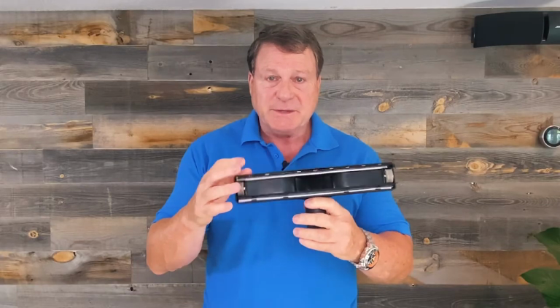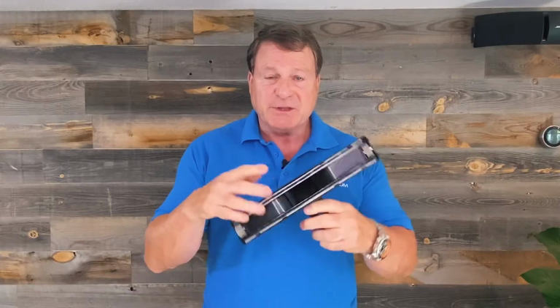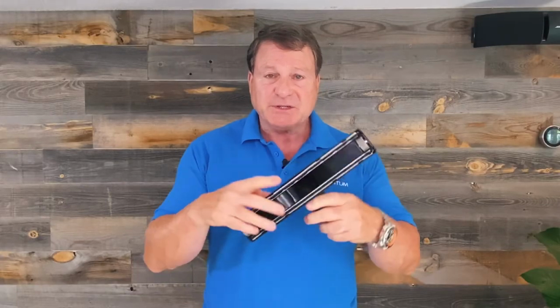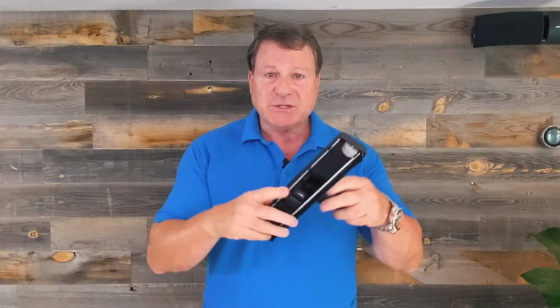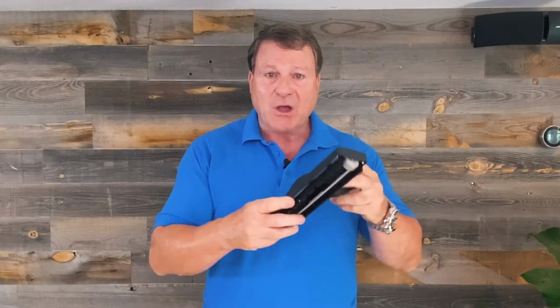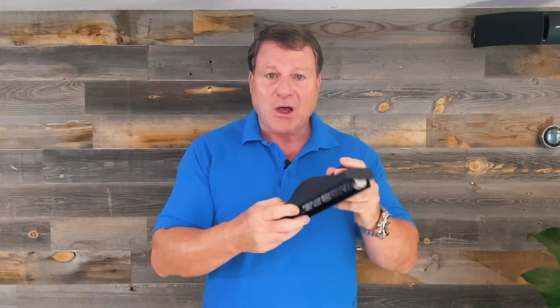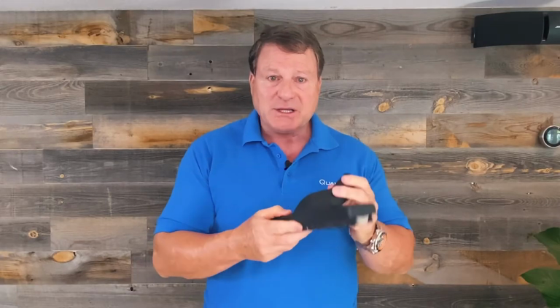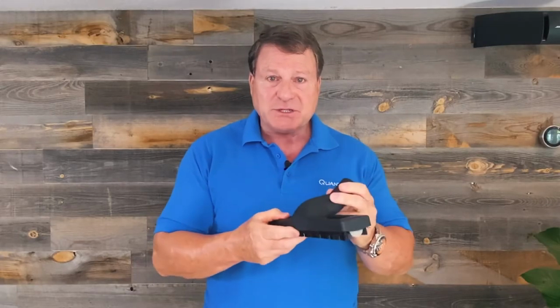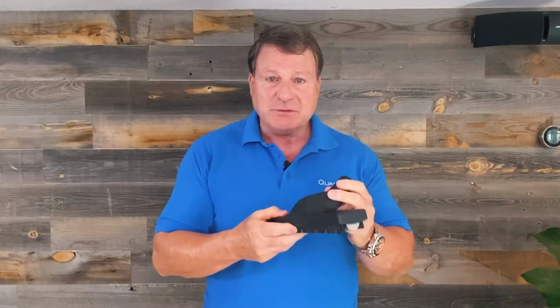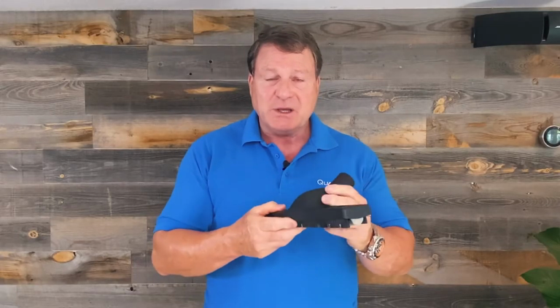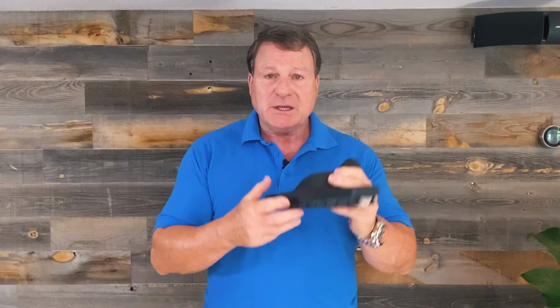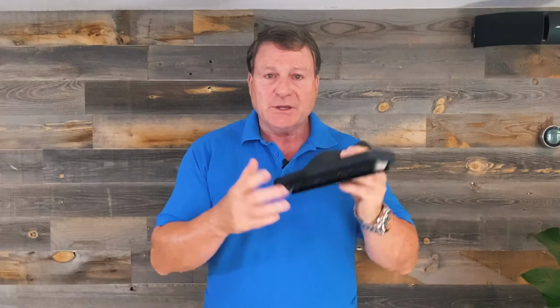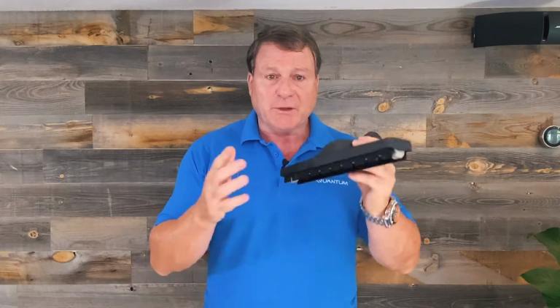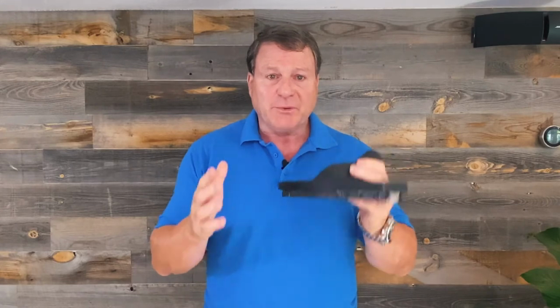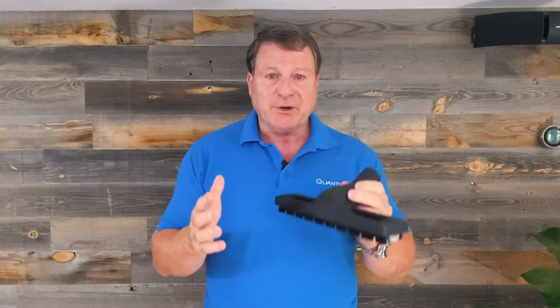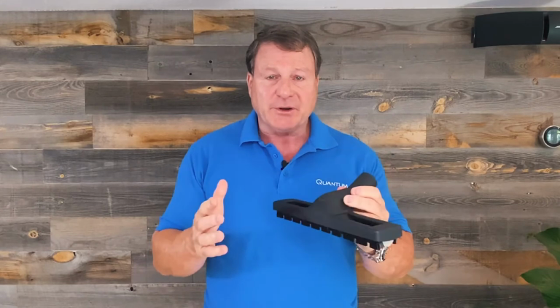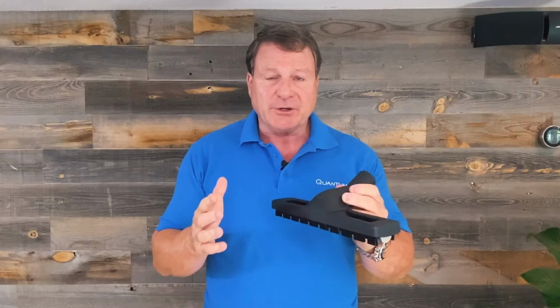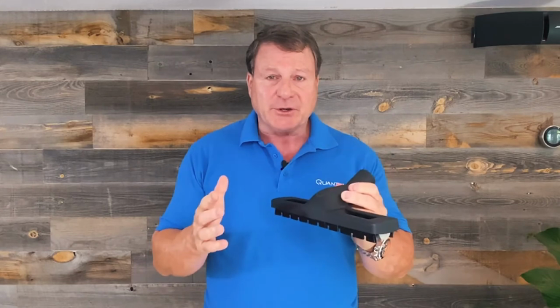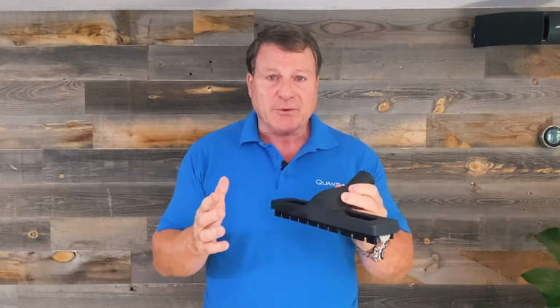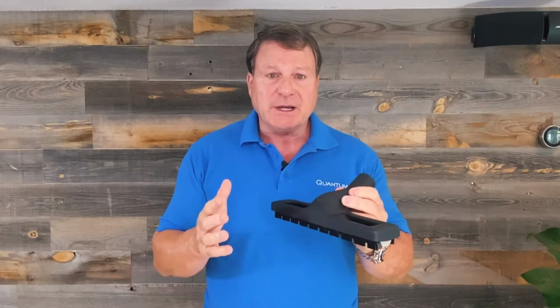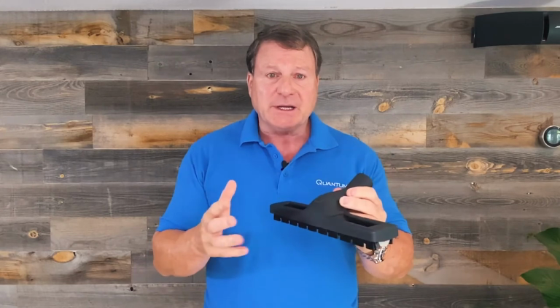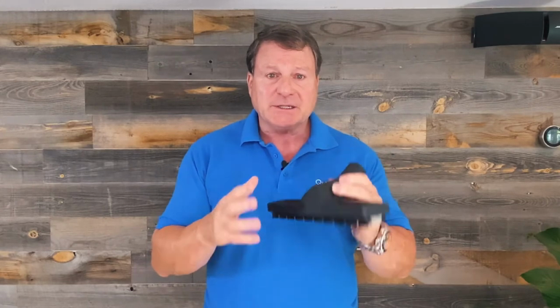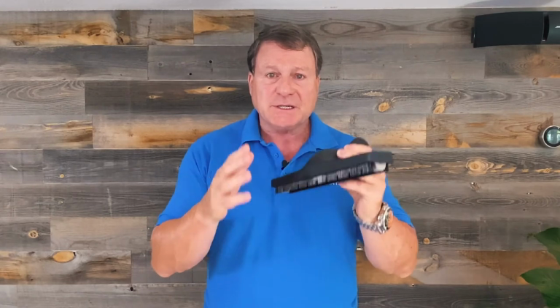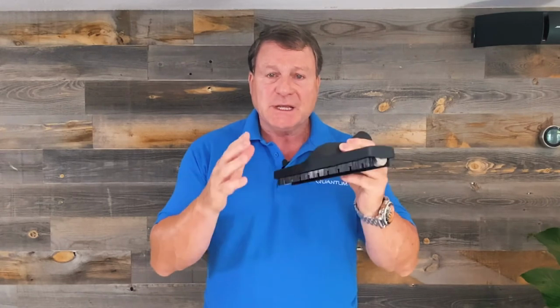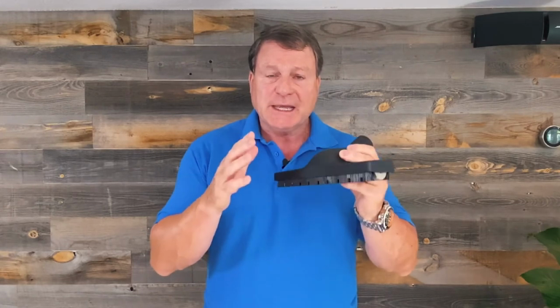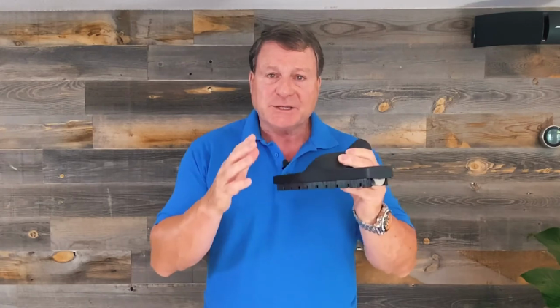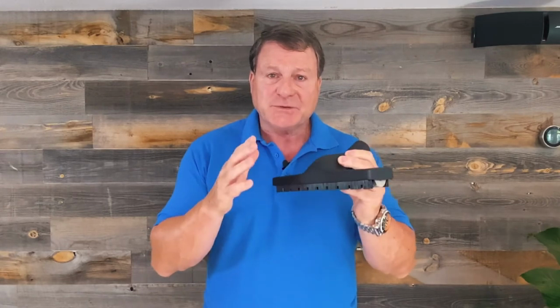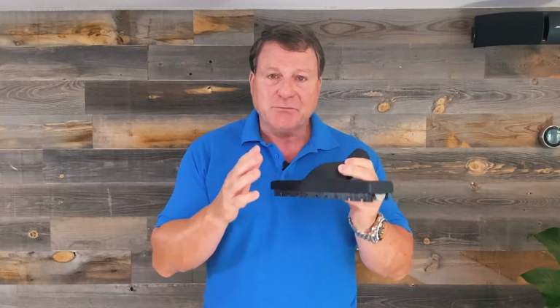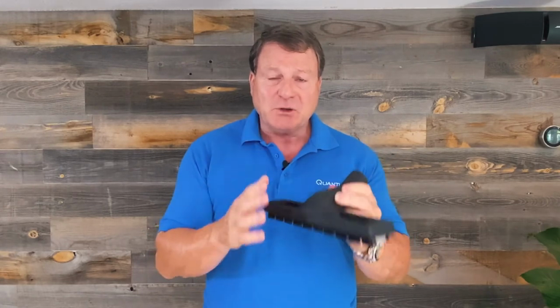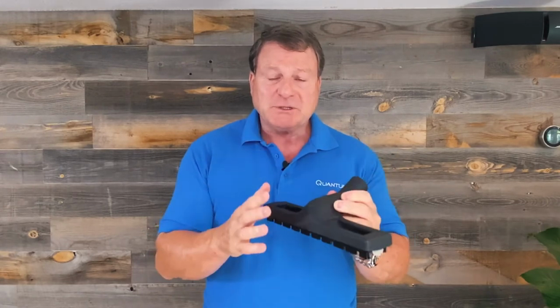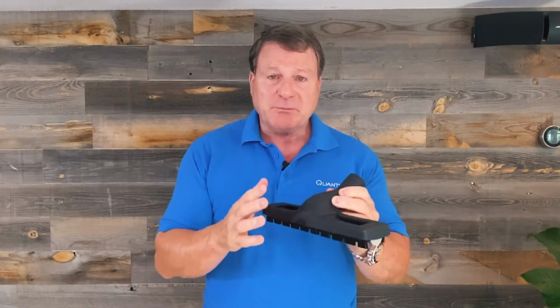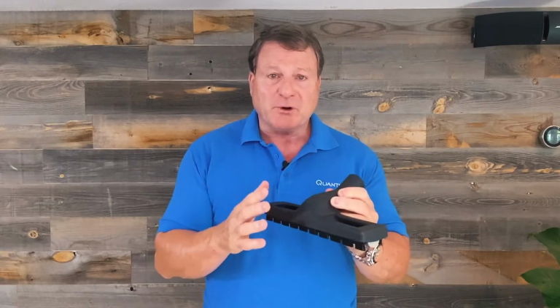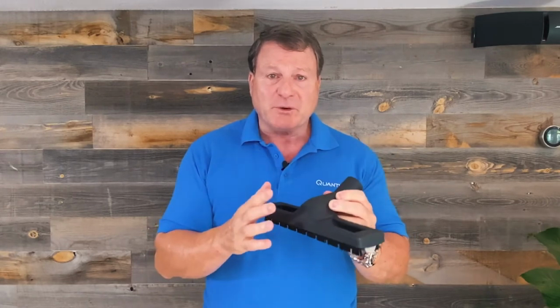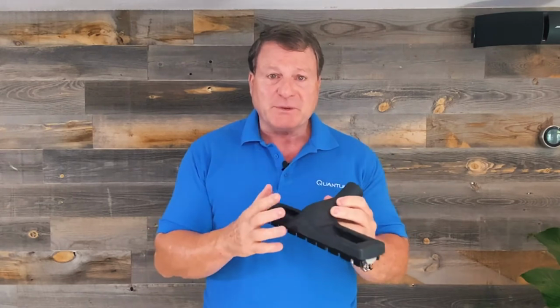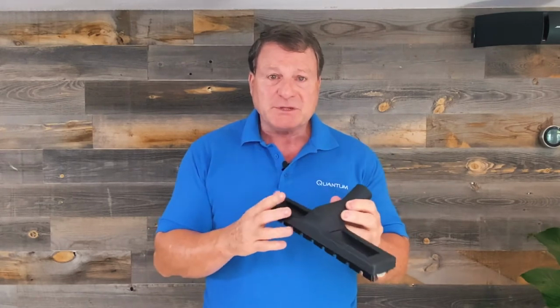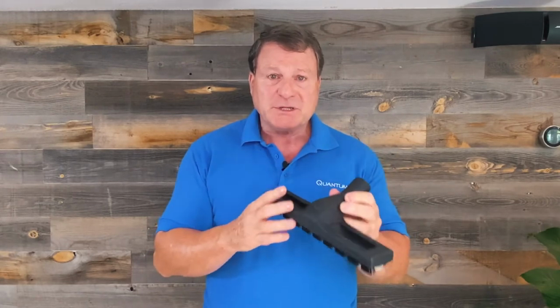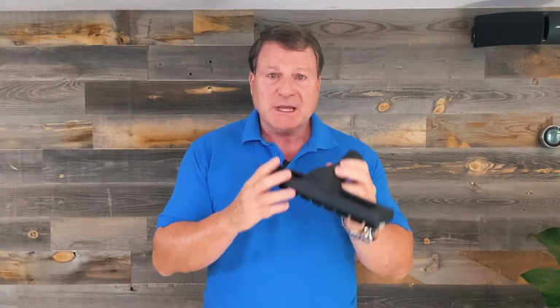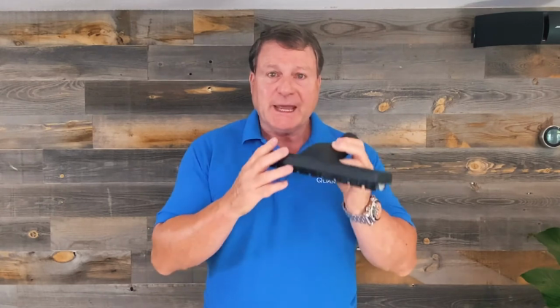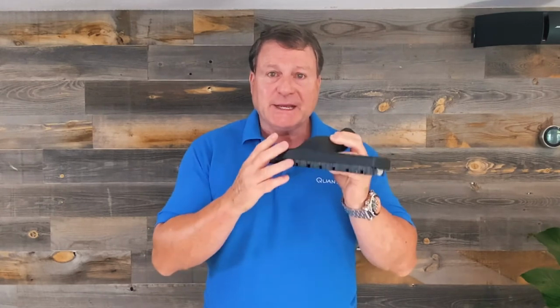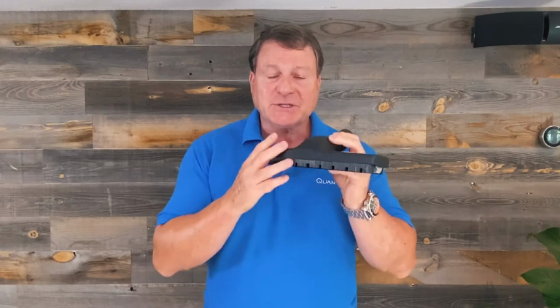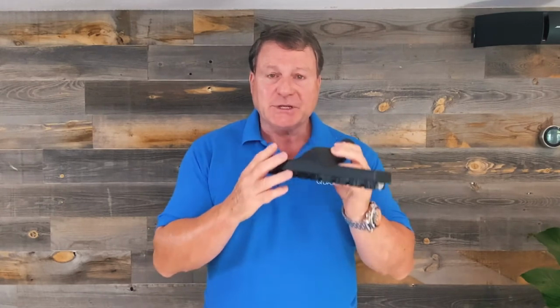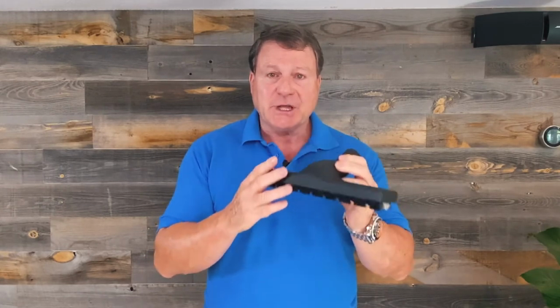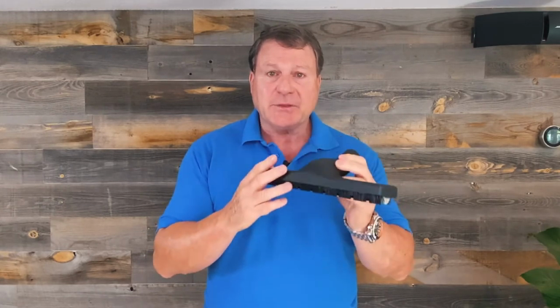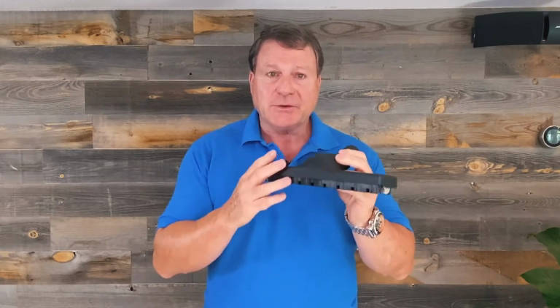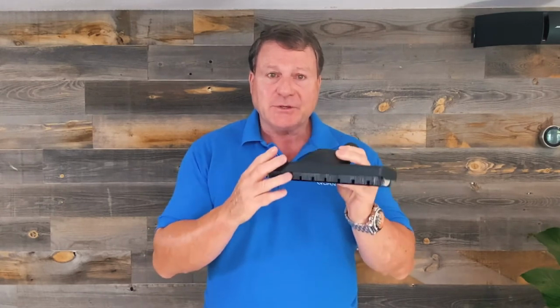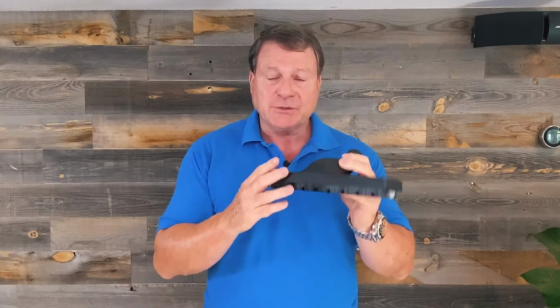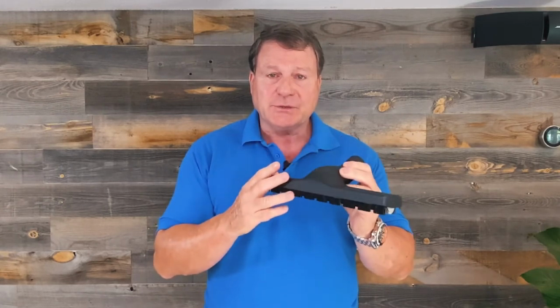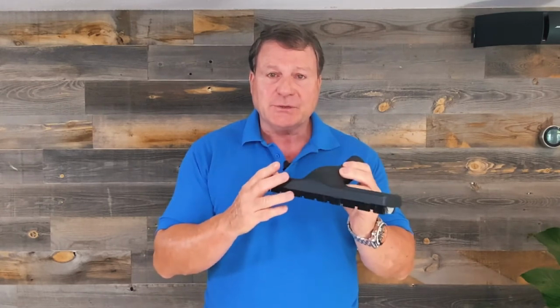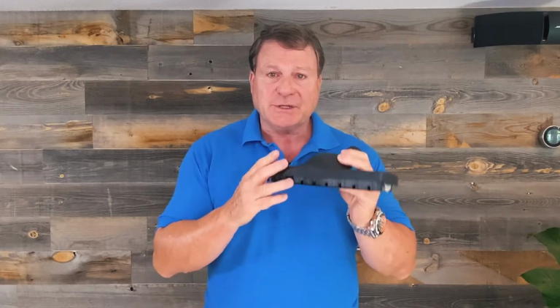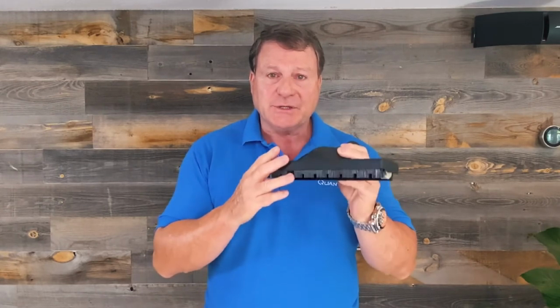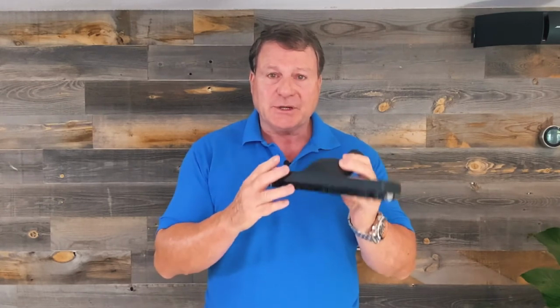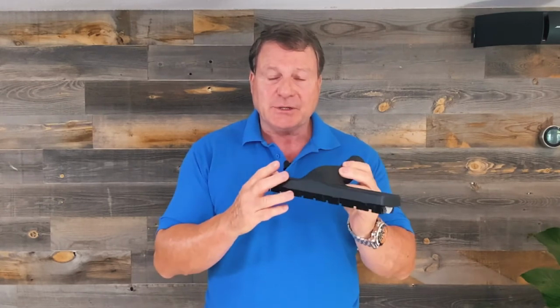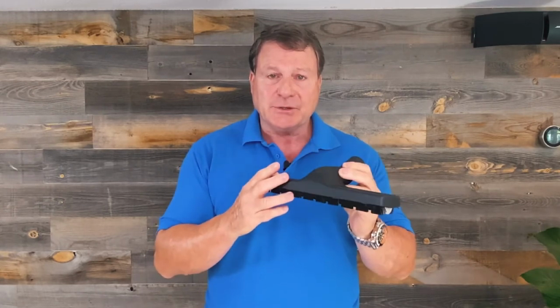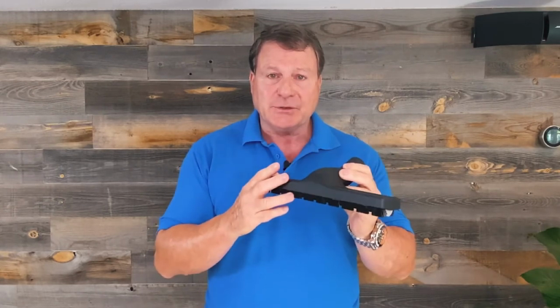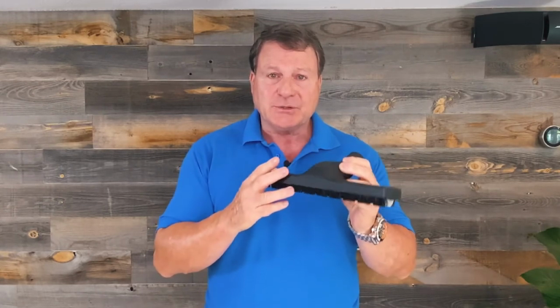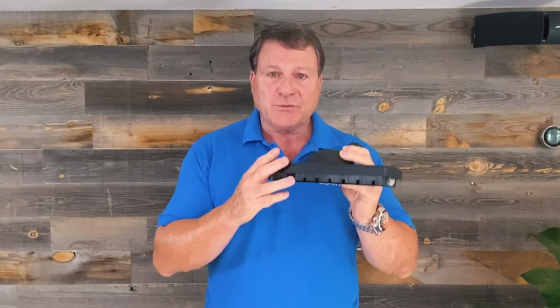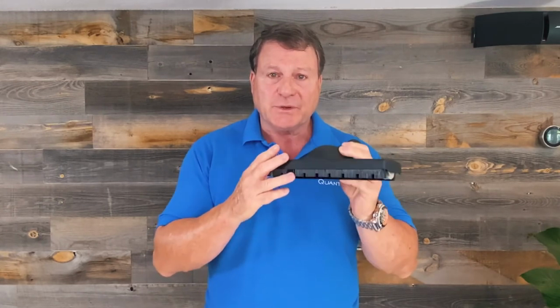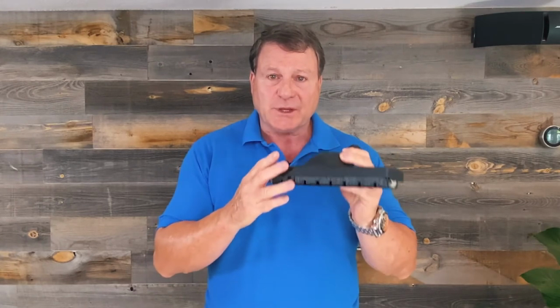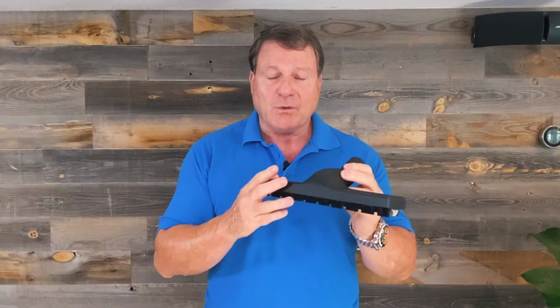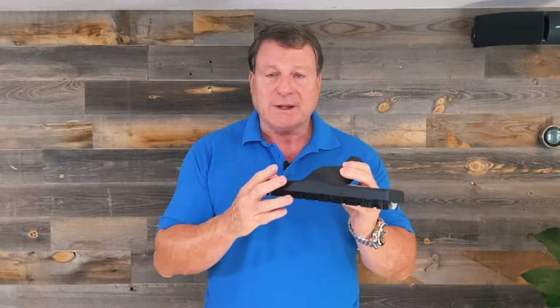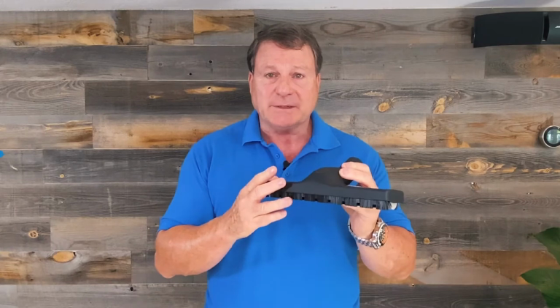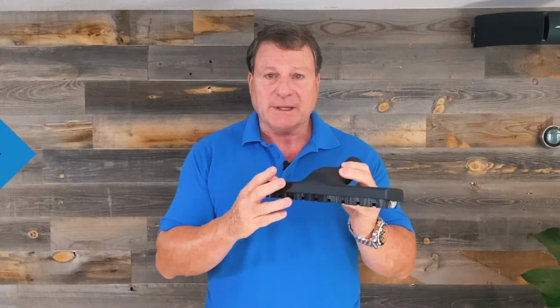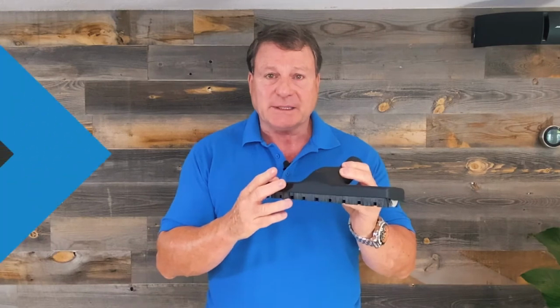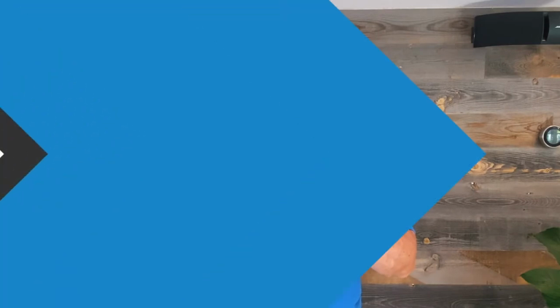This is awesome. You can put it on your rugs. It's multi-purpose and it's another tool that you can use with the Quantum X.